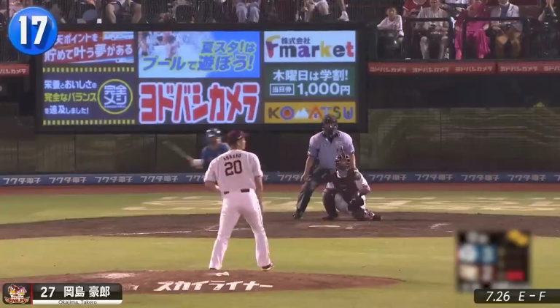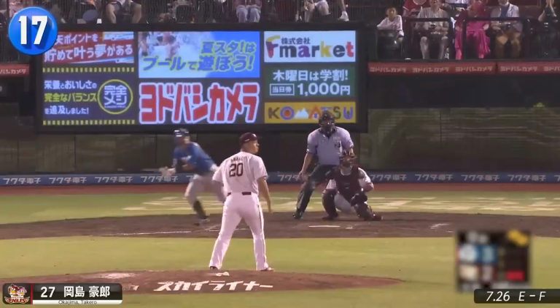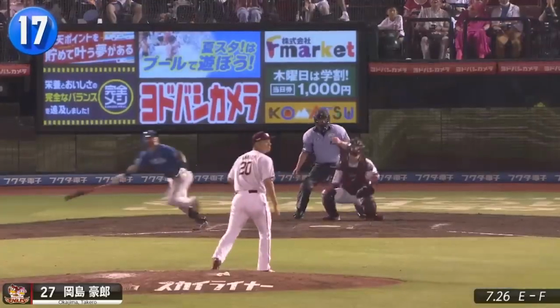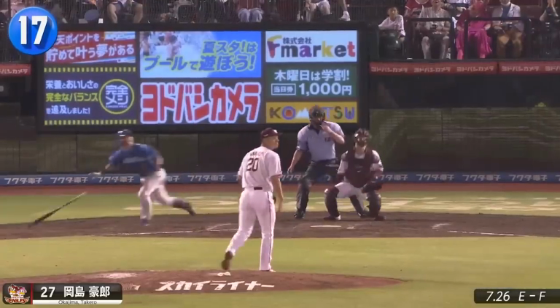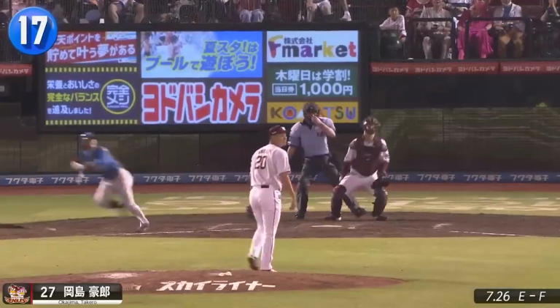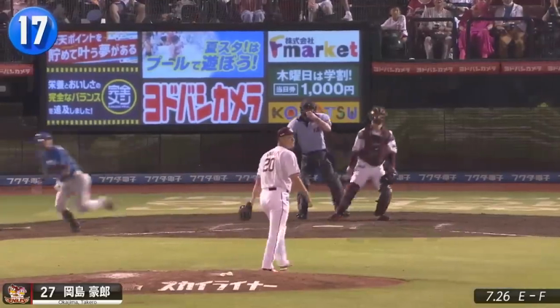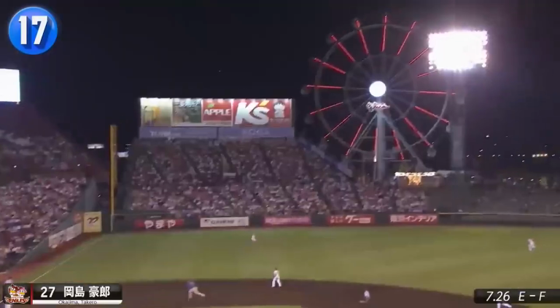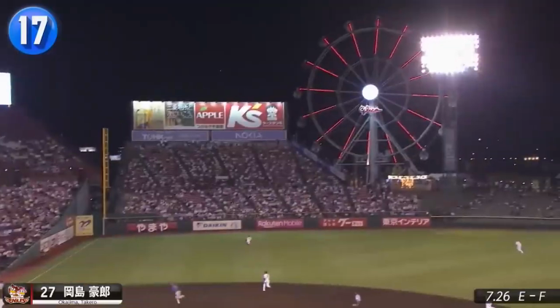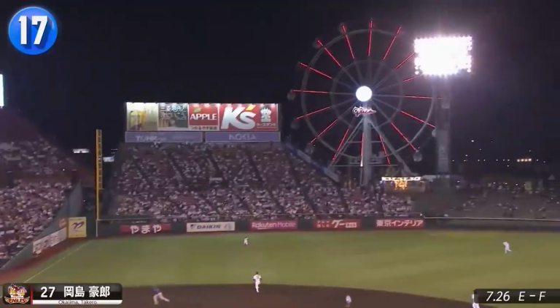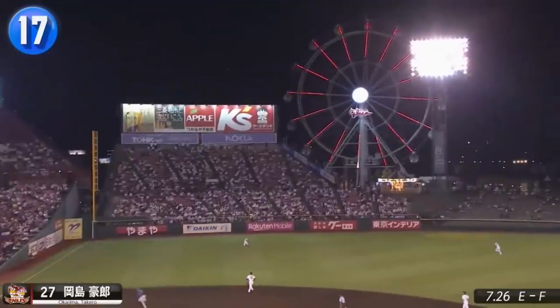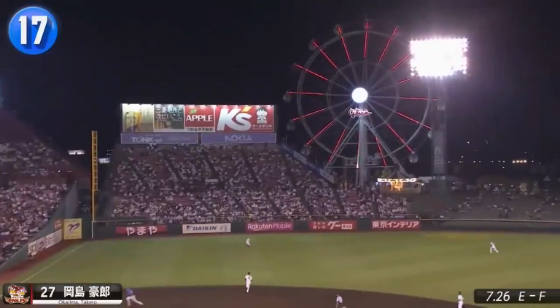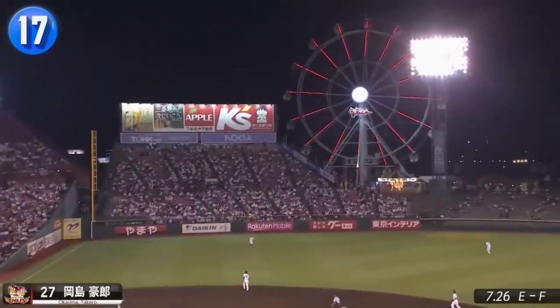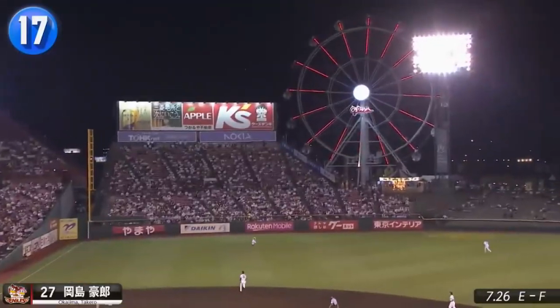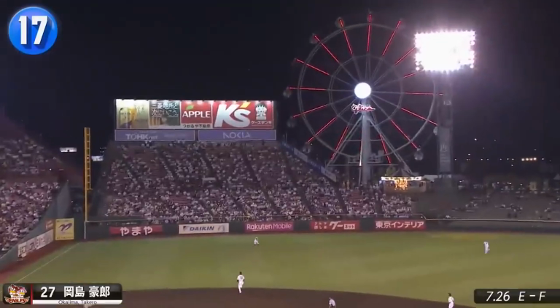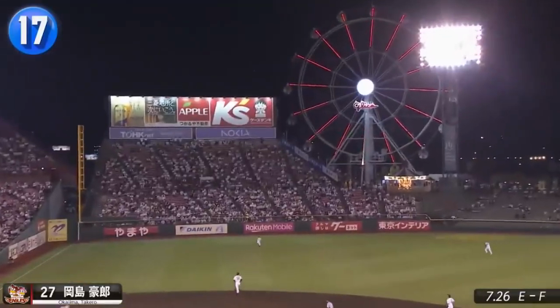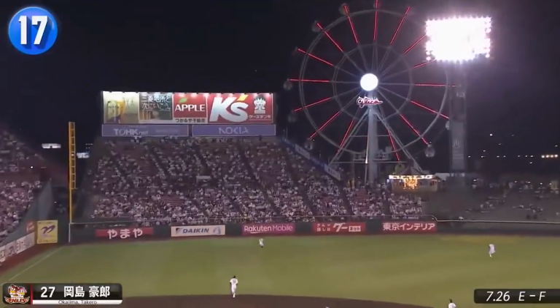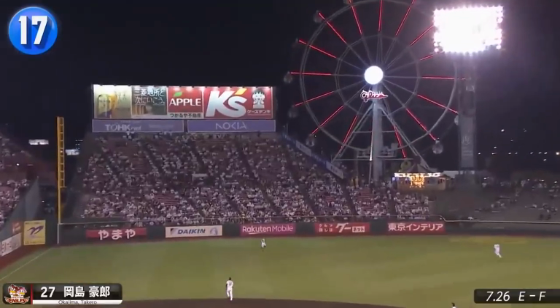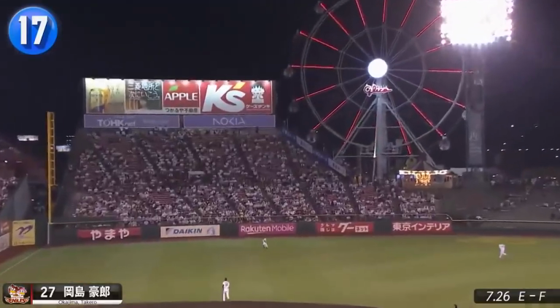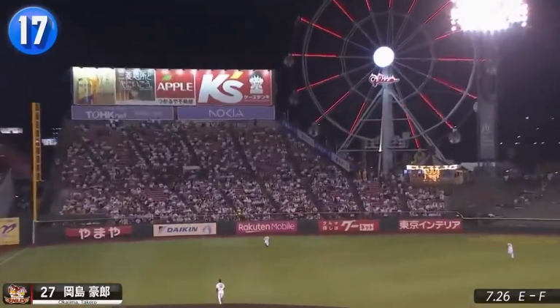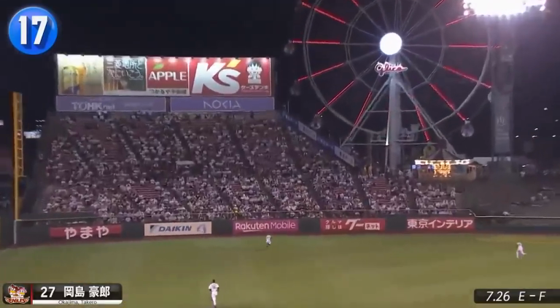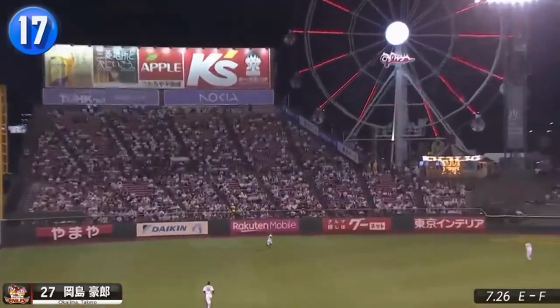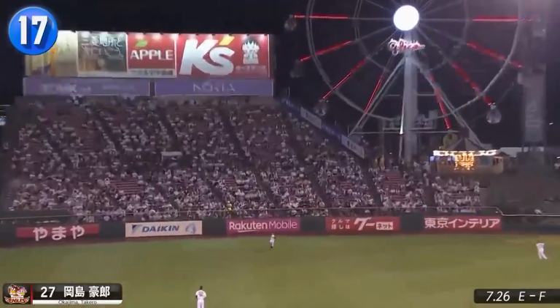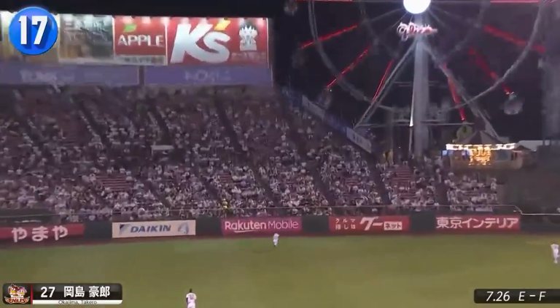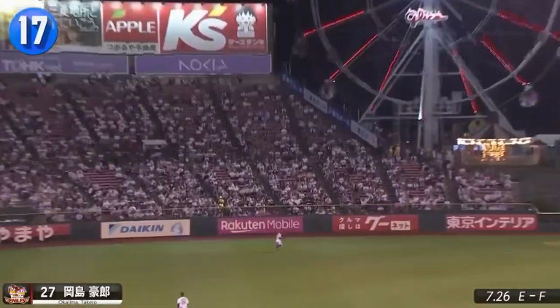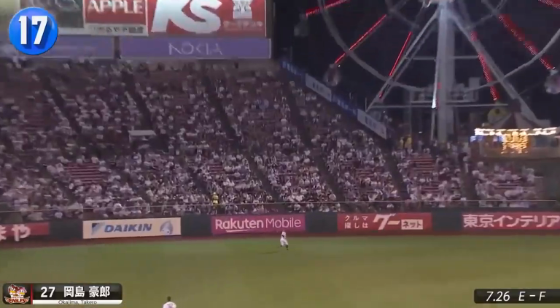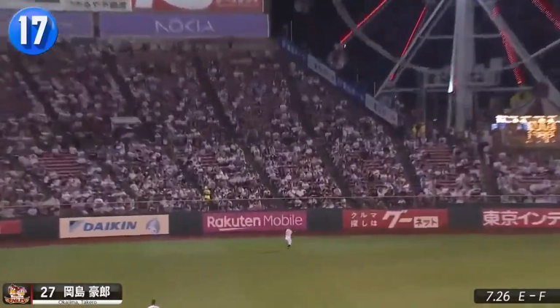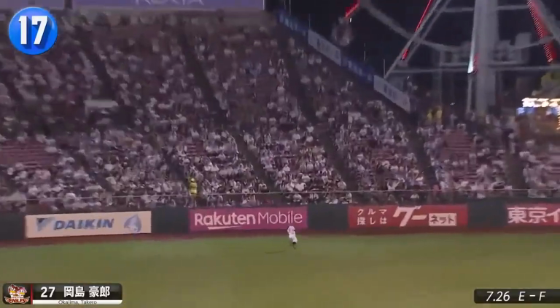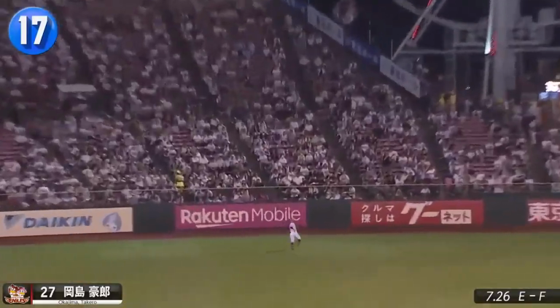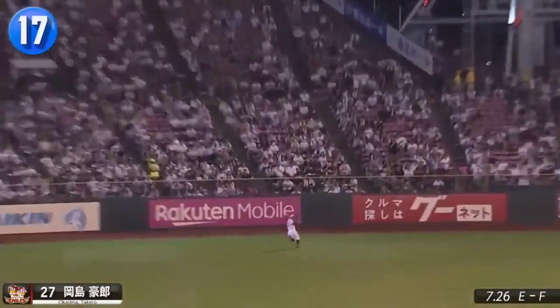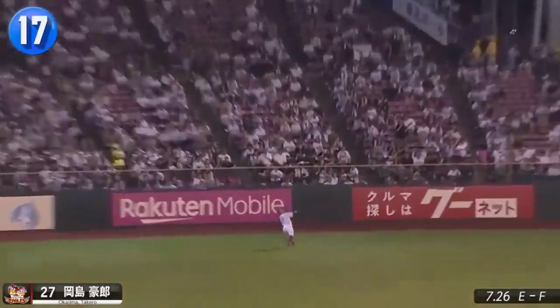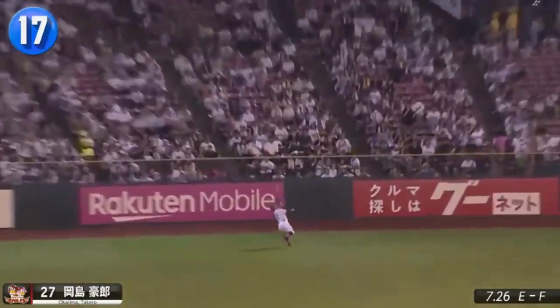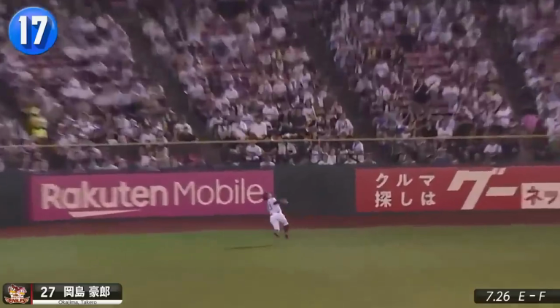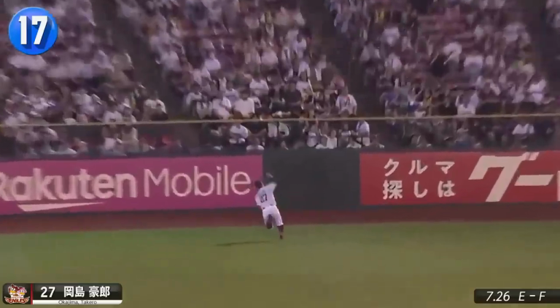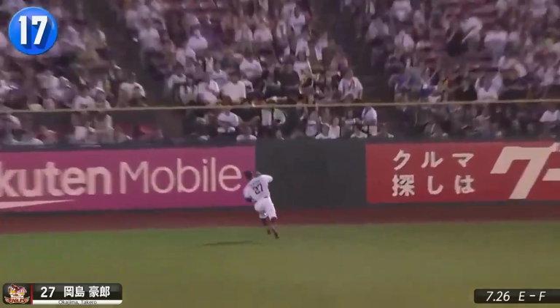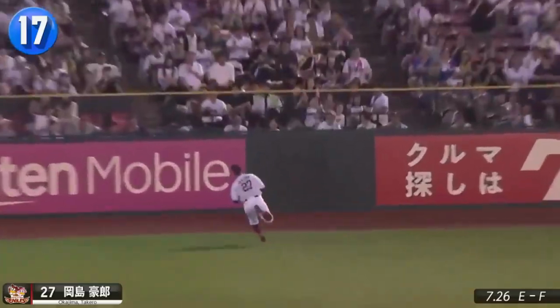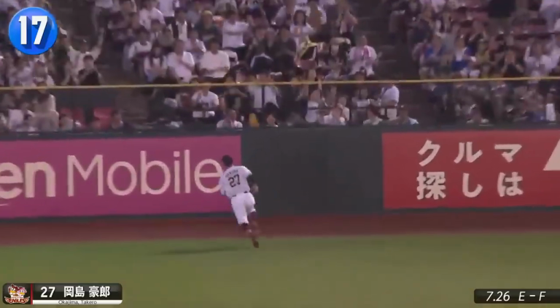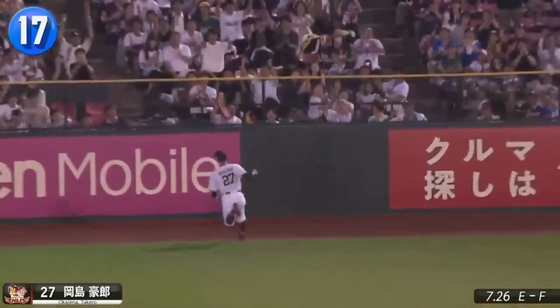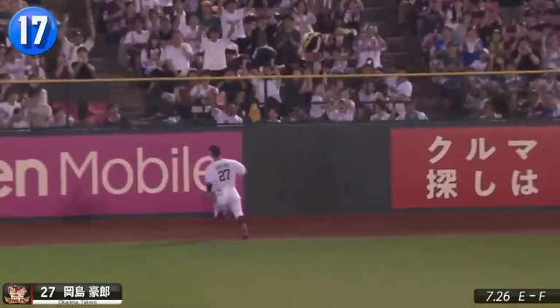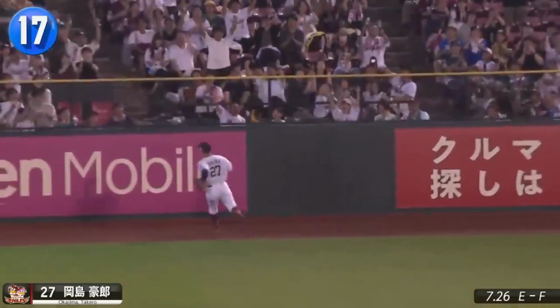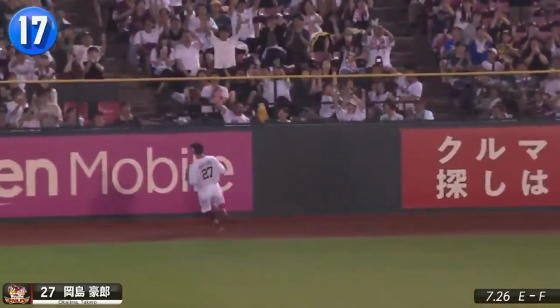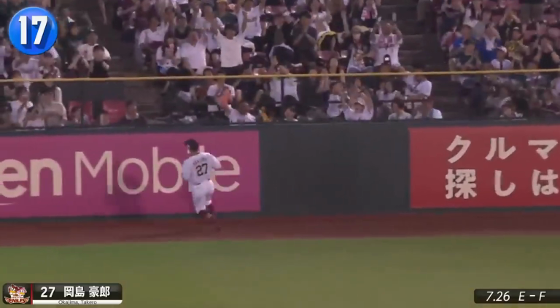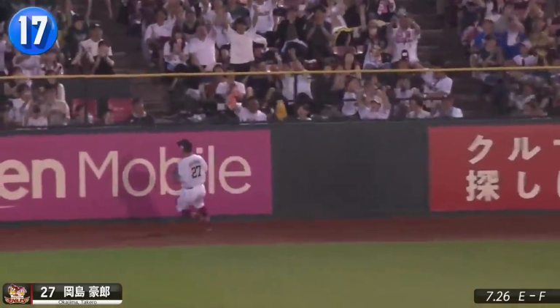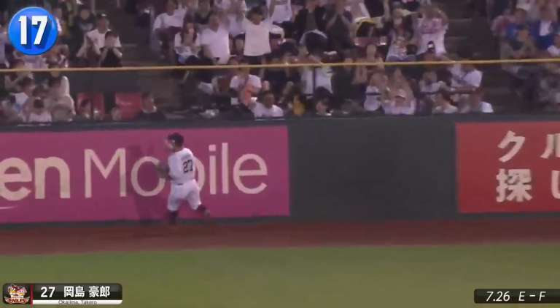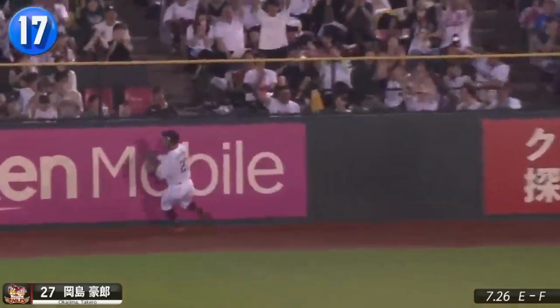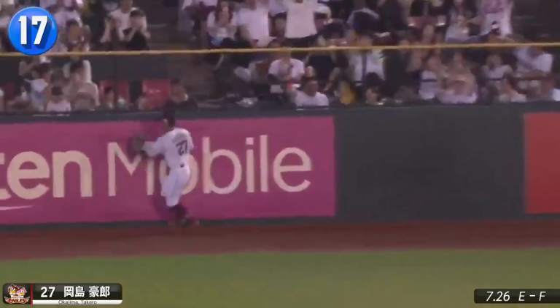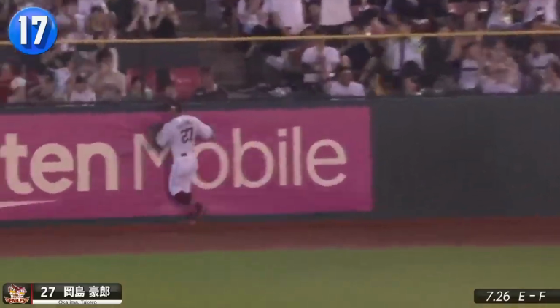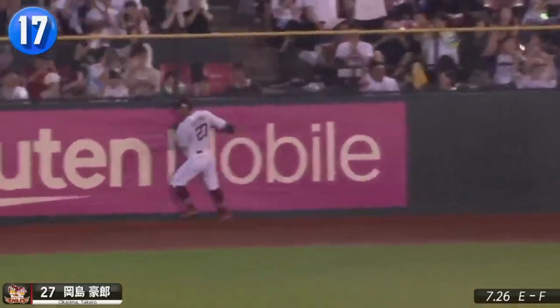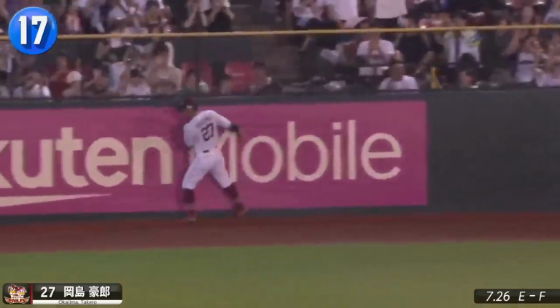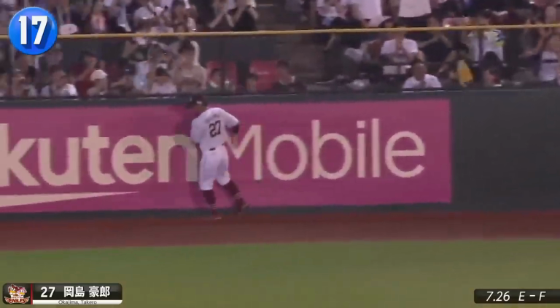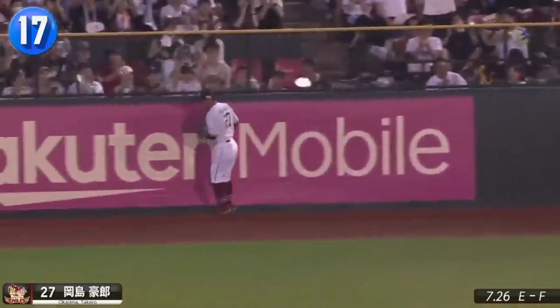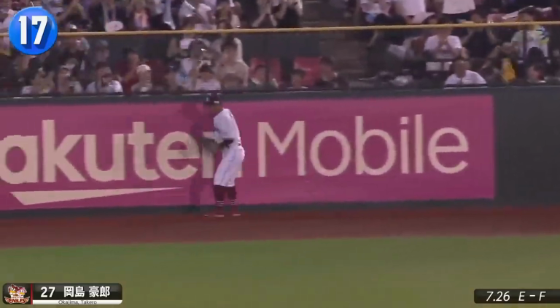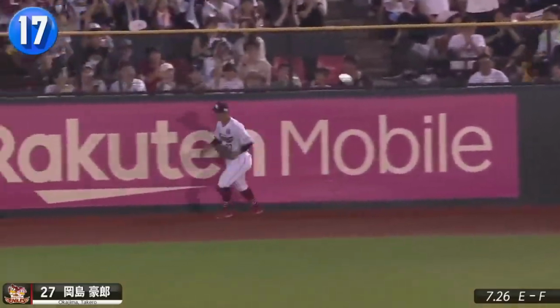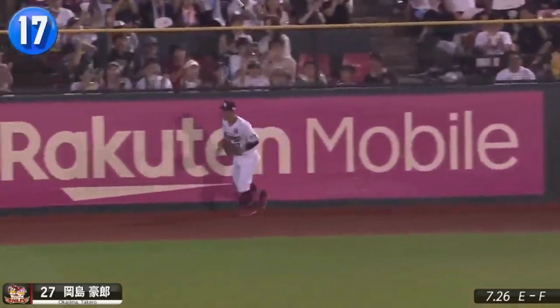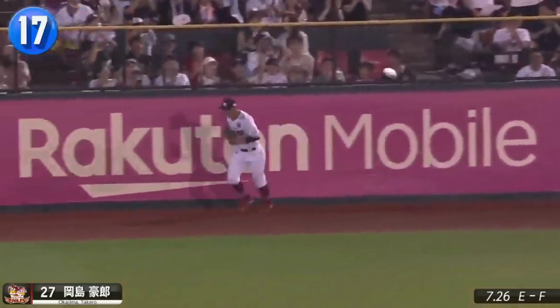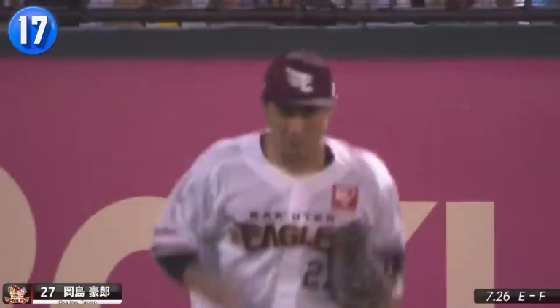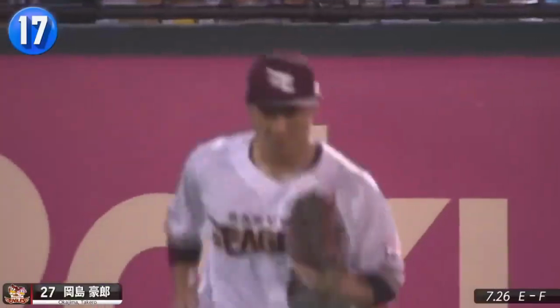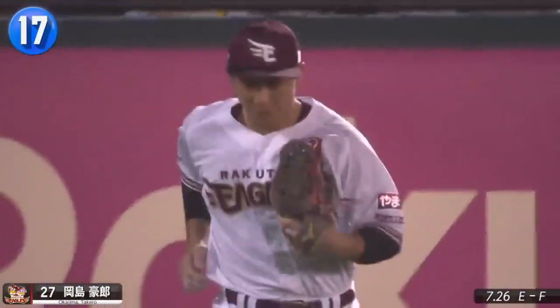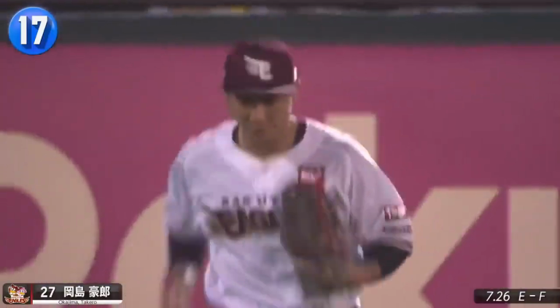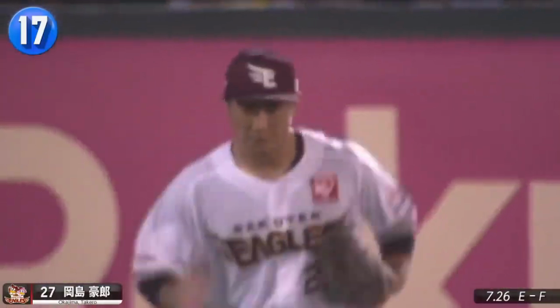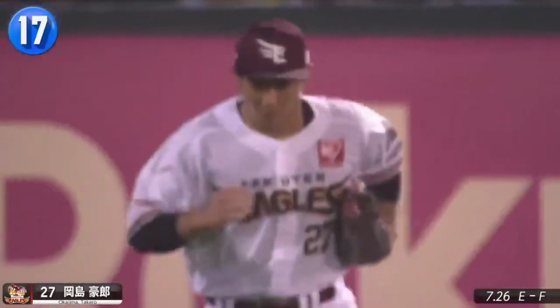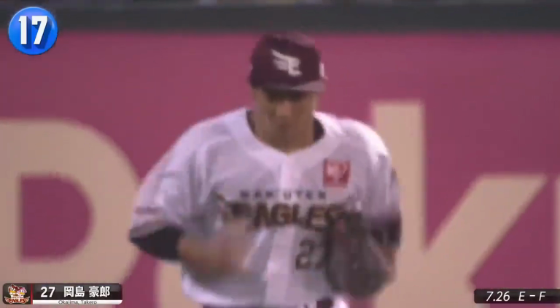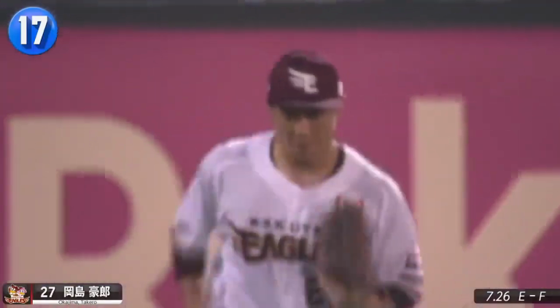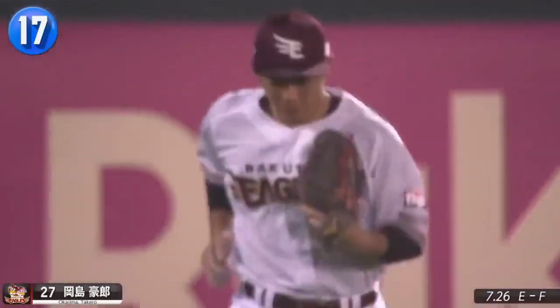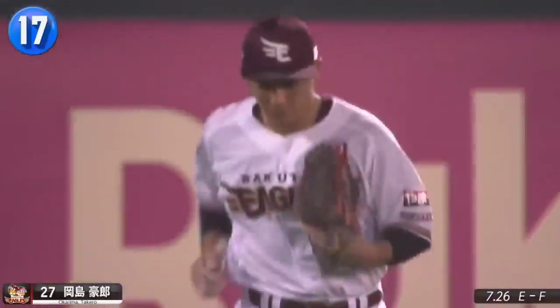Eagles outfielder Takeru Okajima needs to hustle back from a drawn-in outfield to save a run and end the inning, earning praise from his Rakuten cheering section.